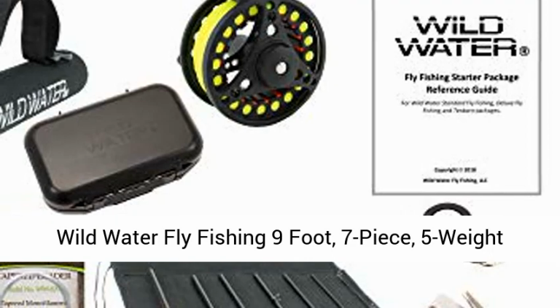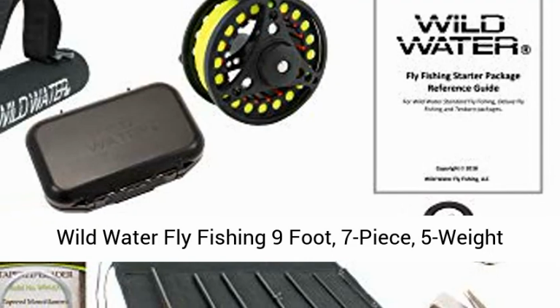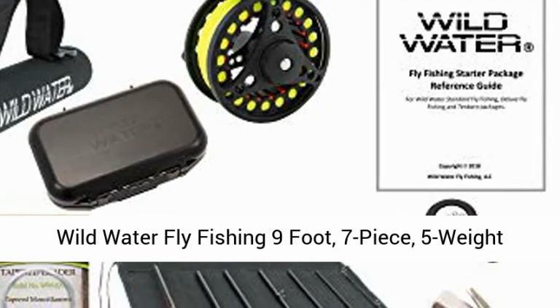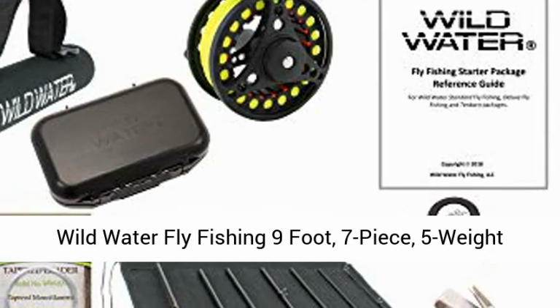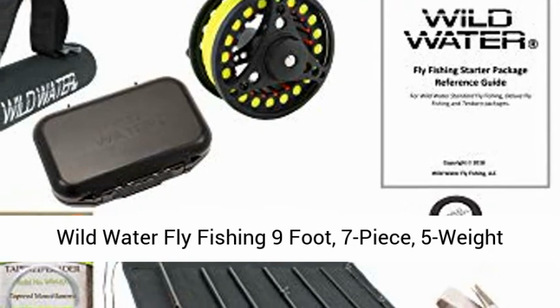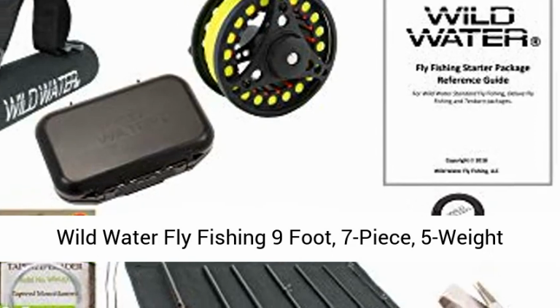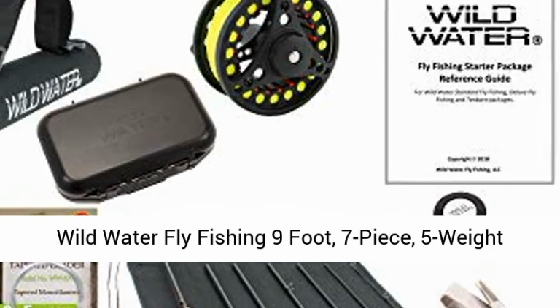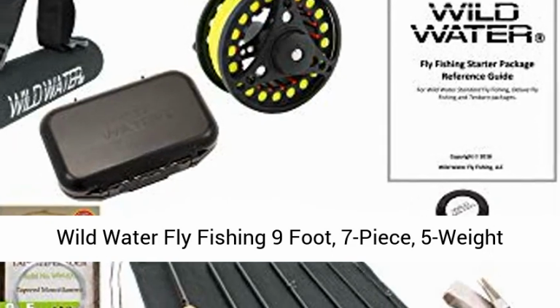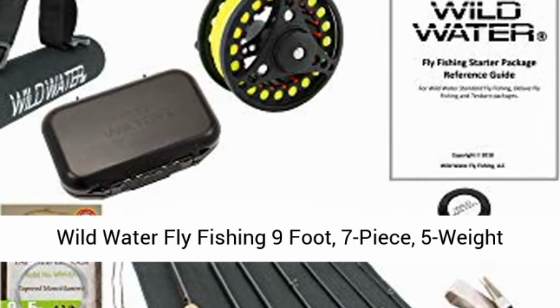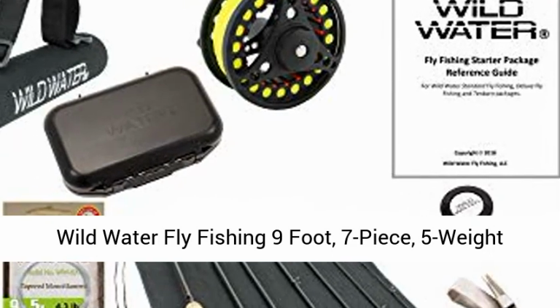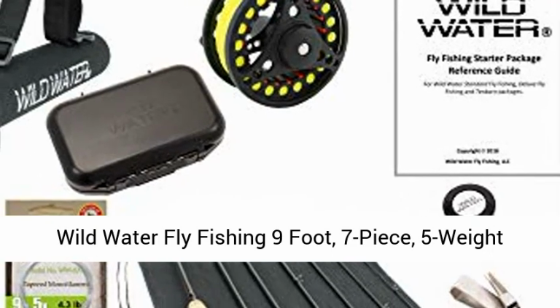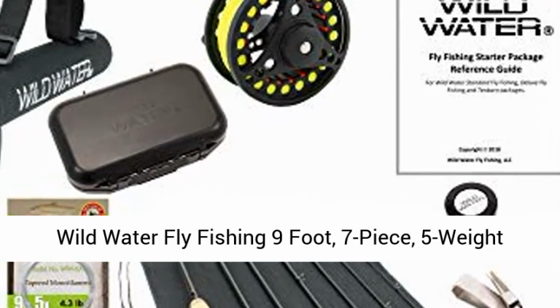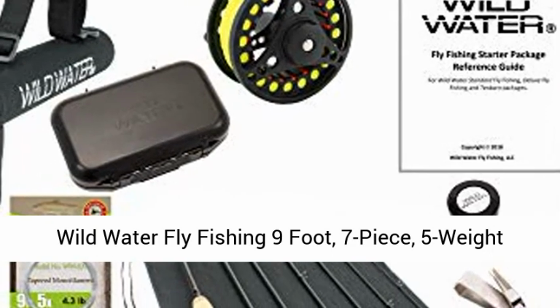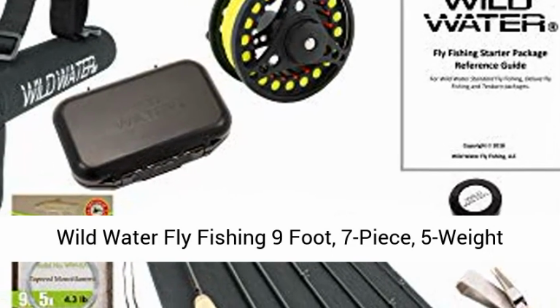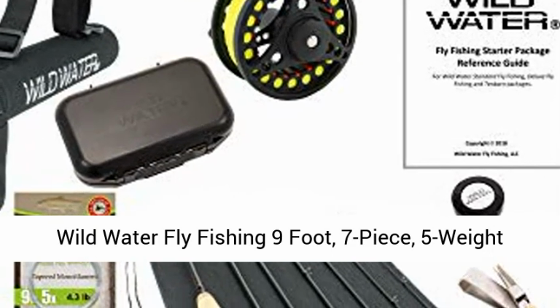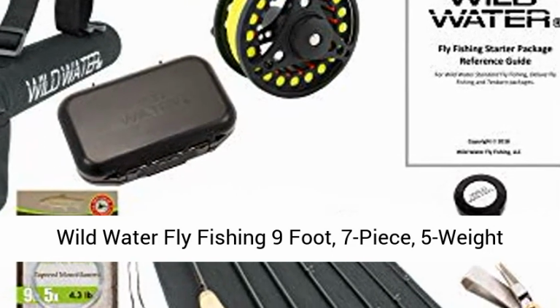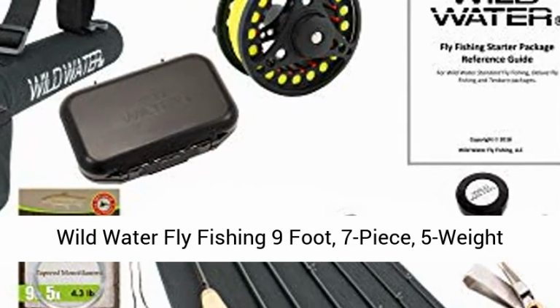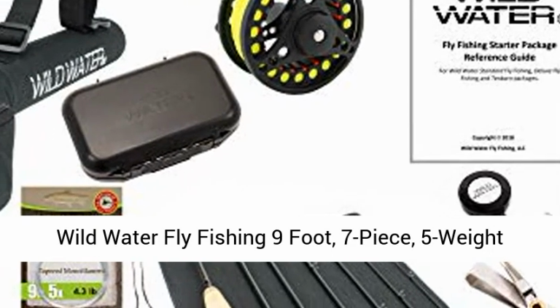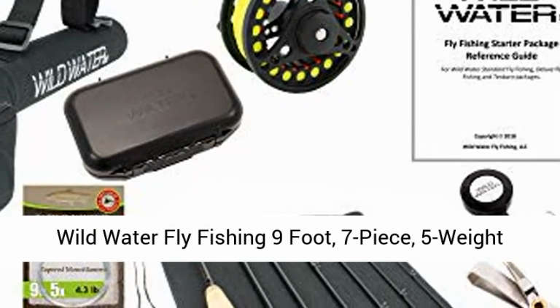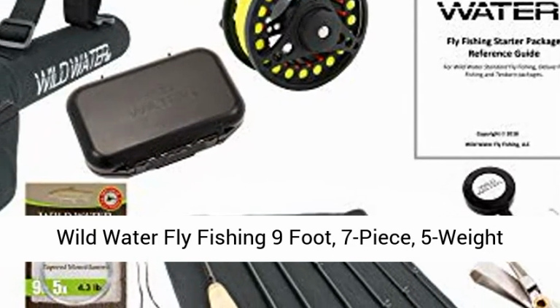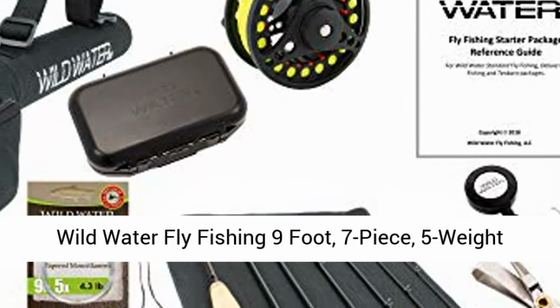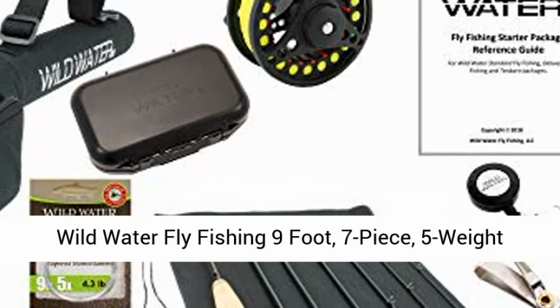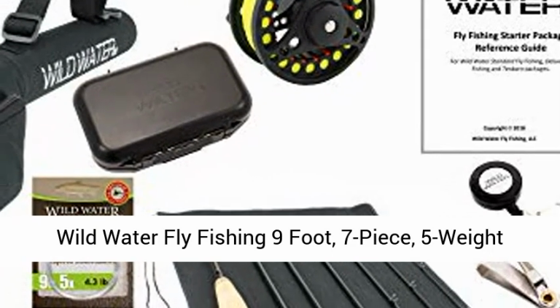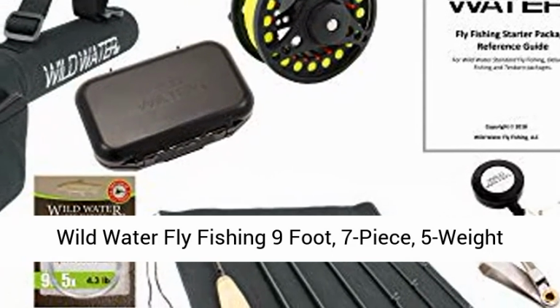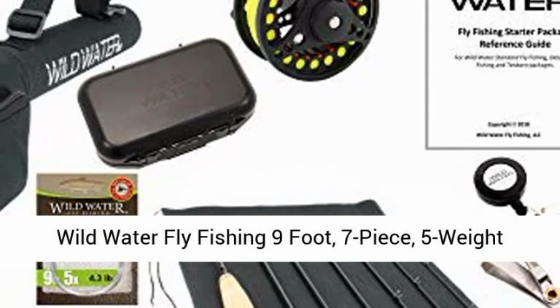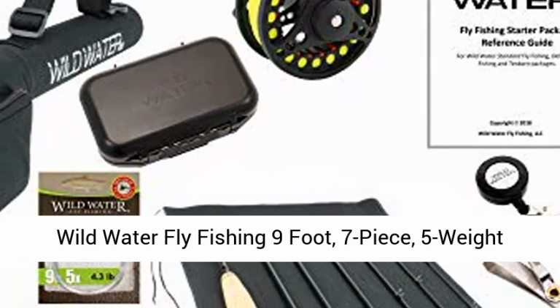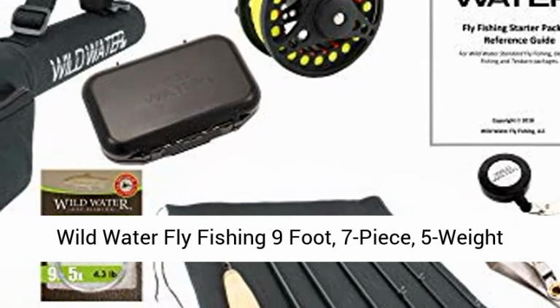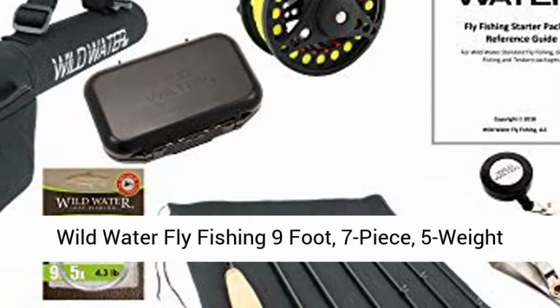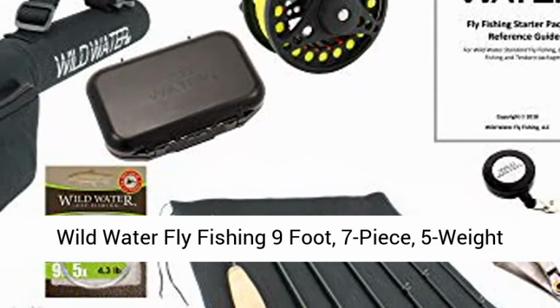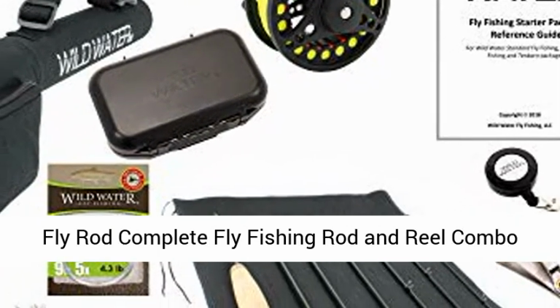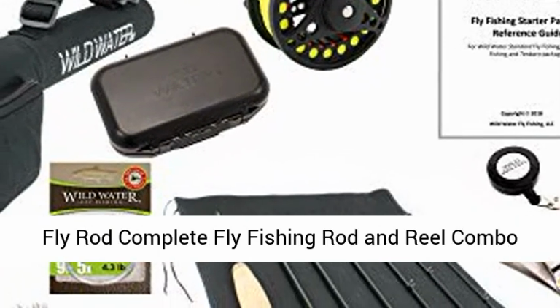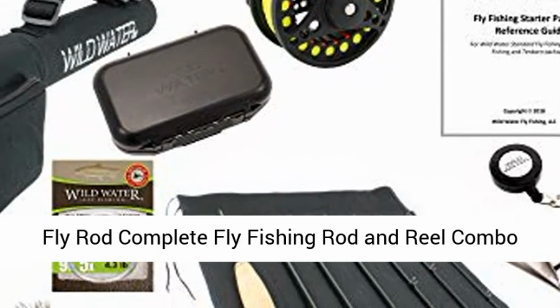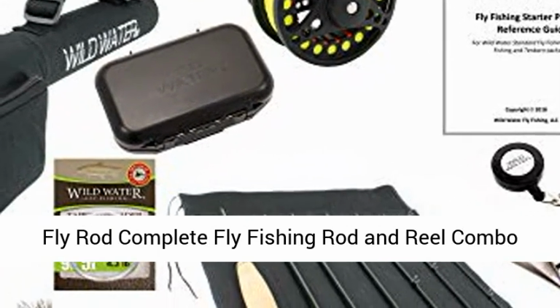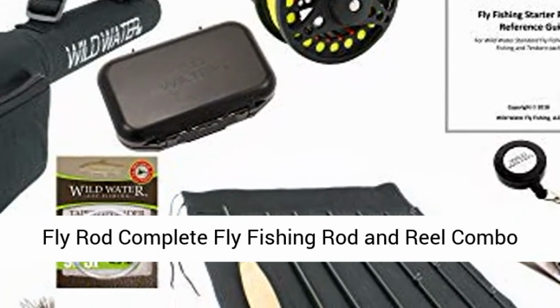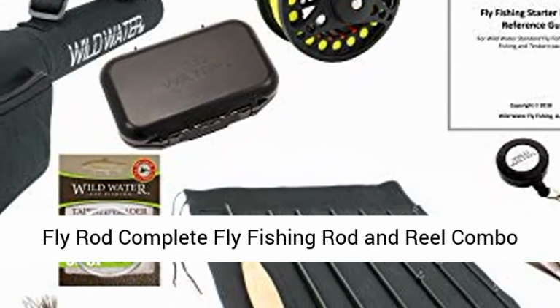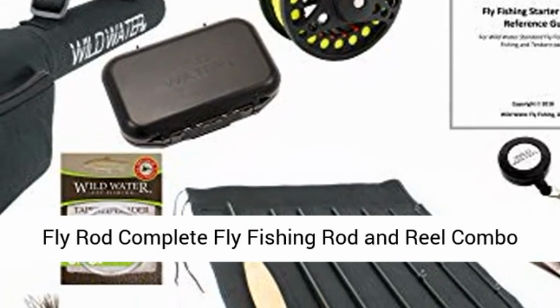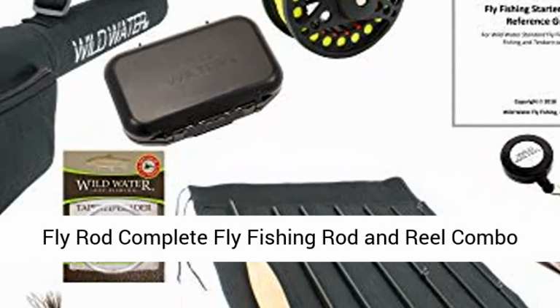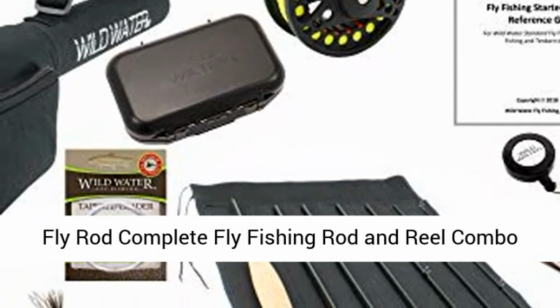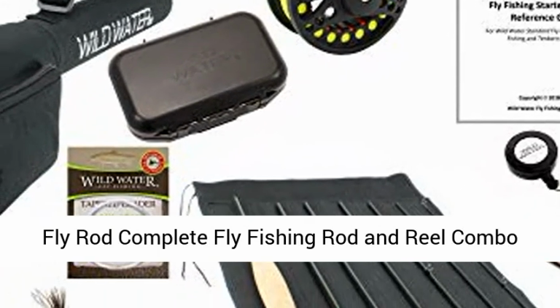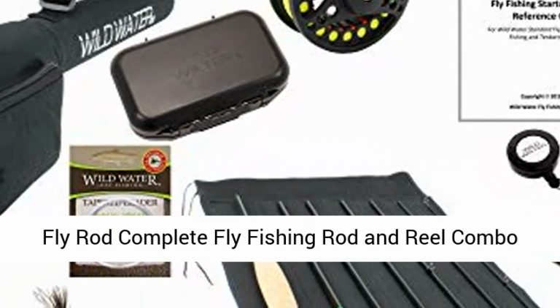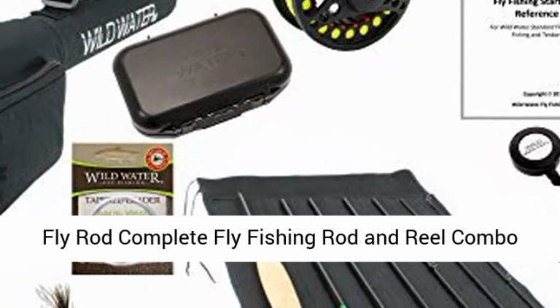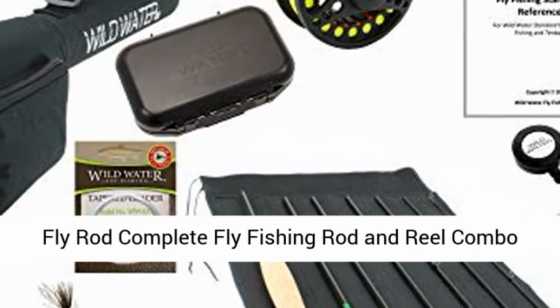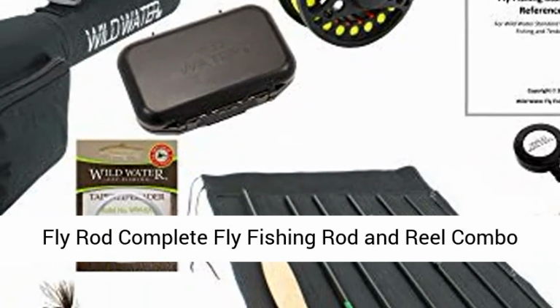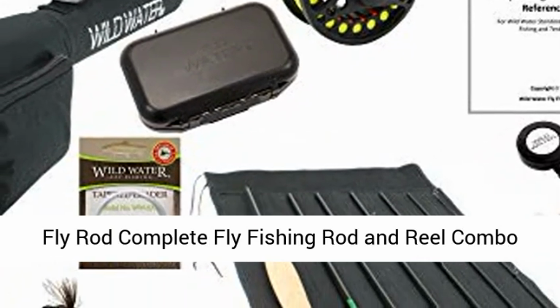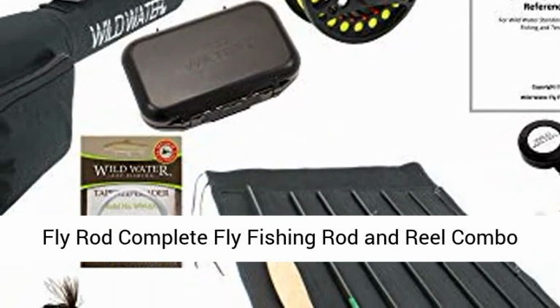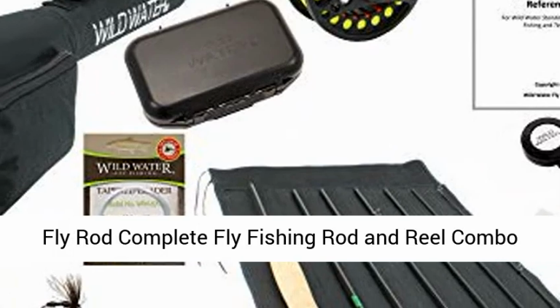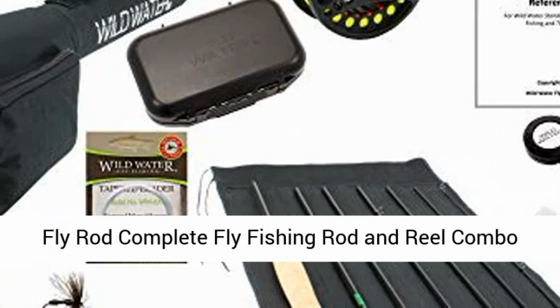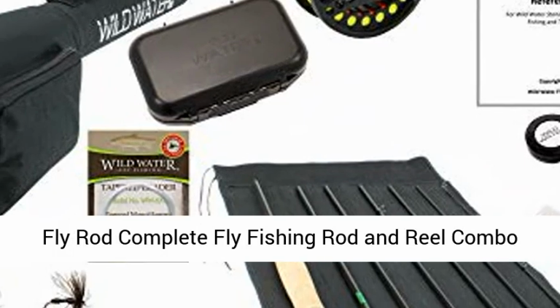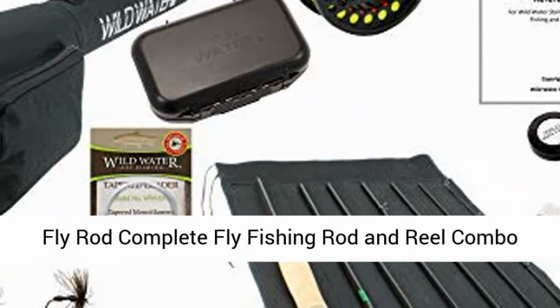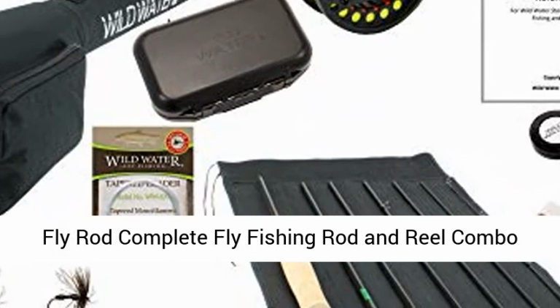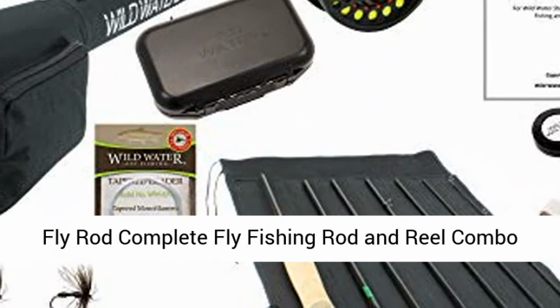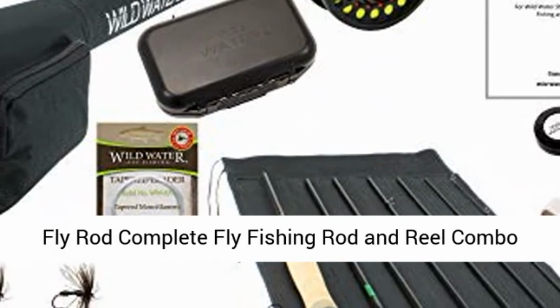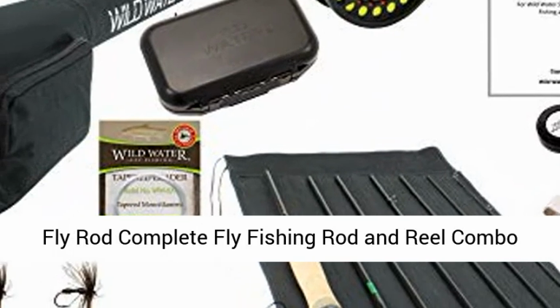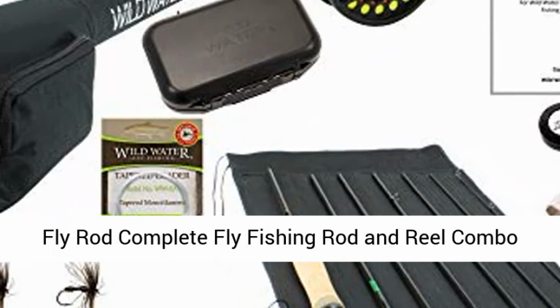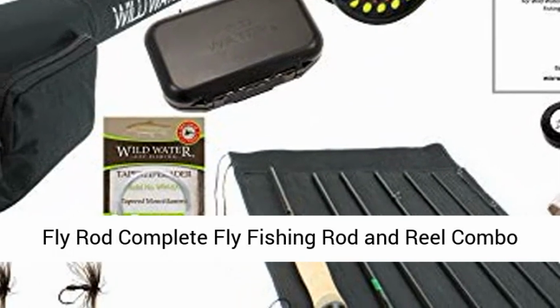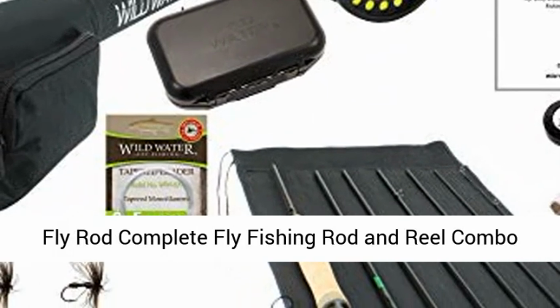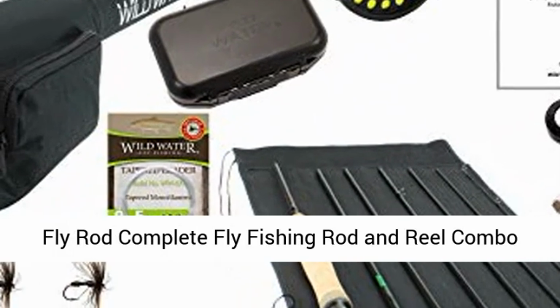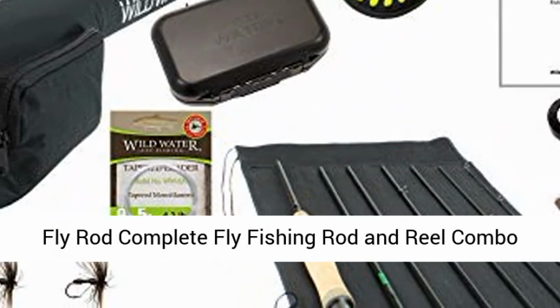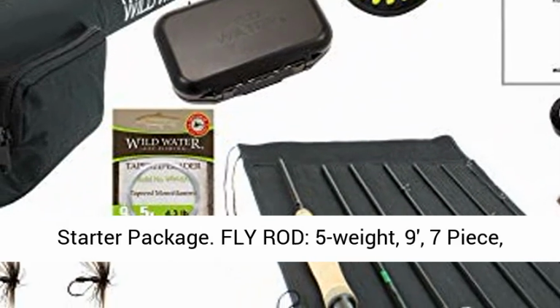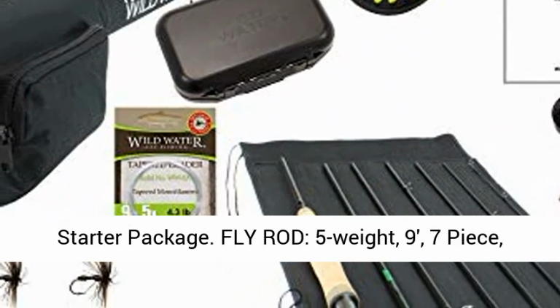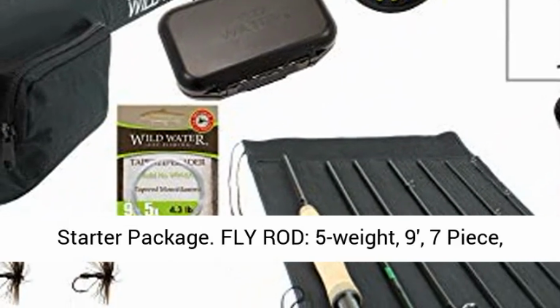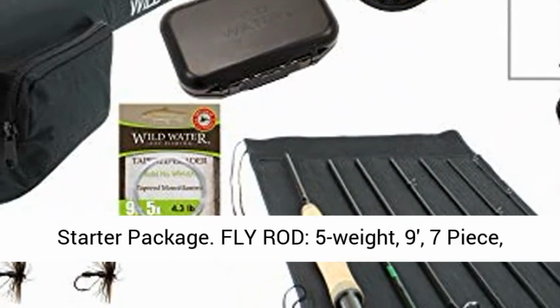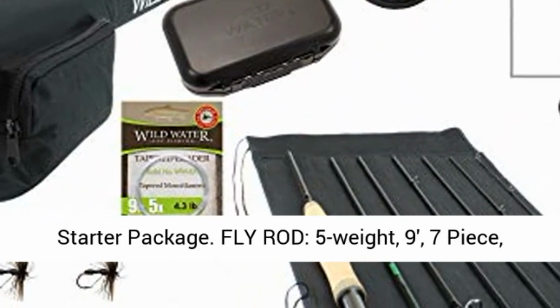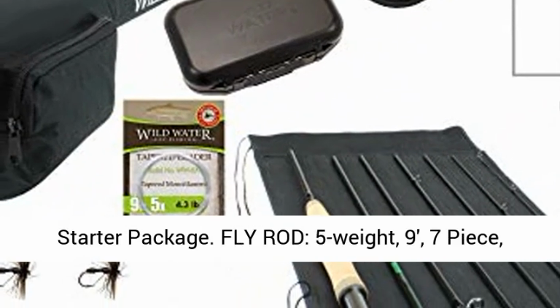Wild Water Fly Fishing 9-foot, 7-piece, 5-weight fly rod complete fly fishing rod and reel combo starter package.